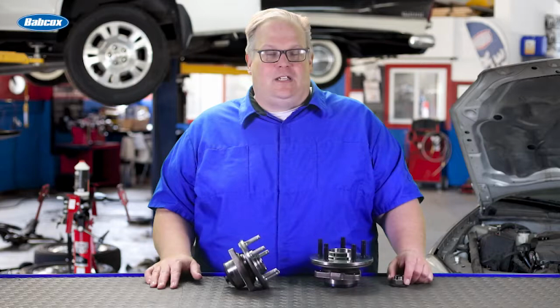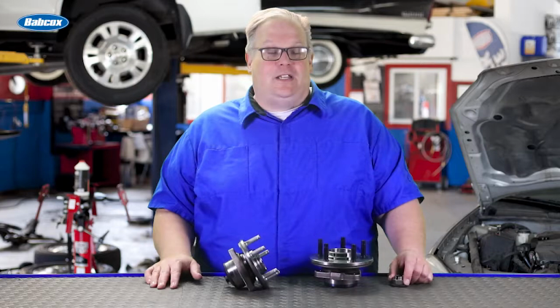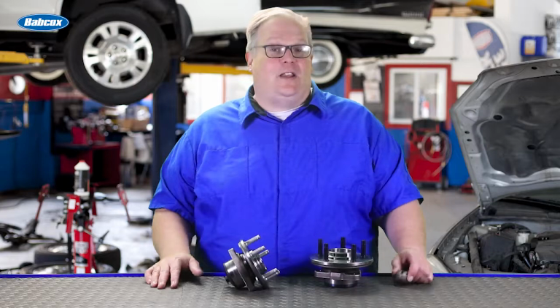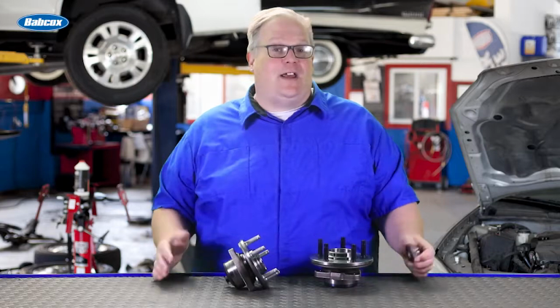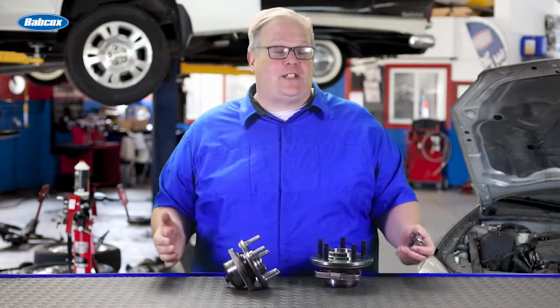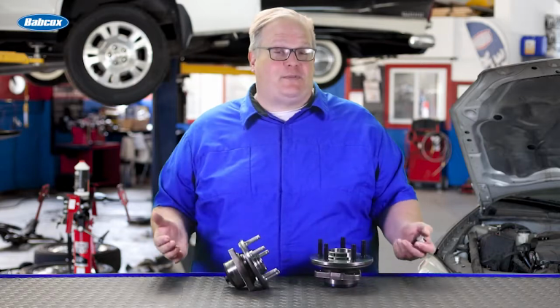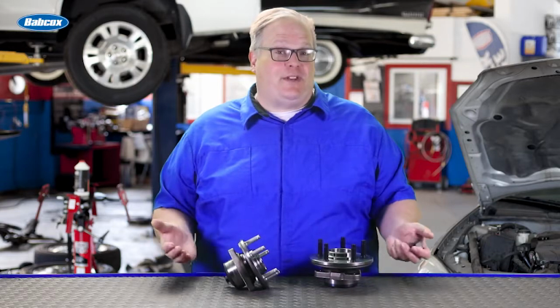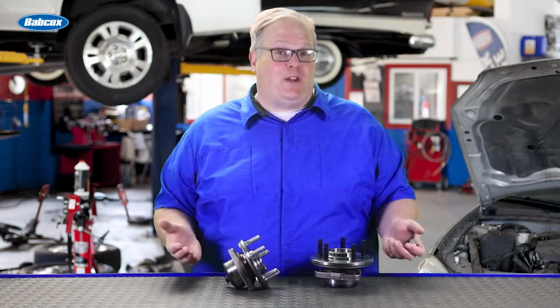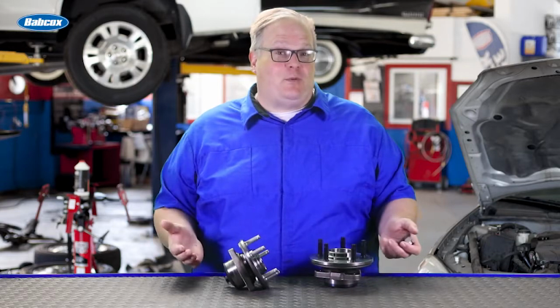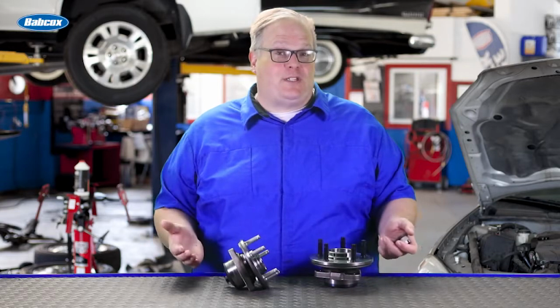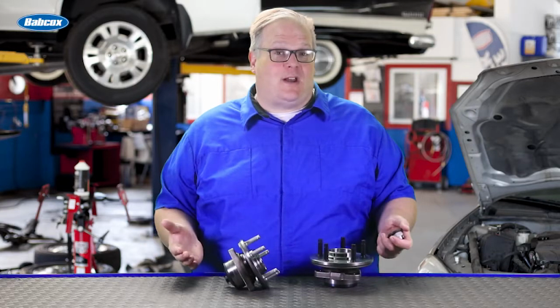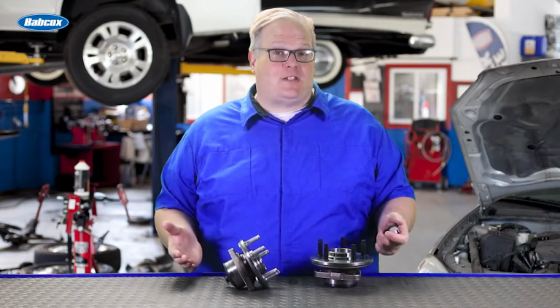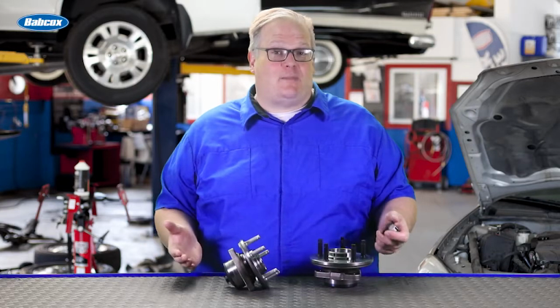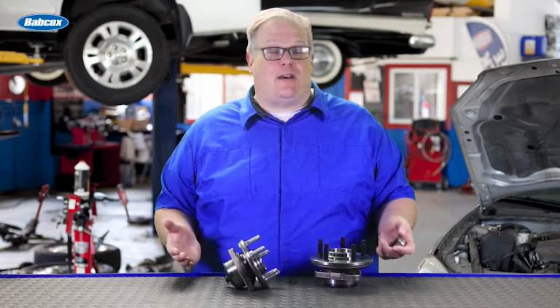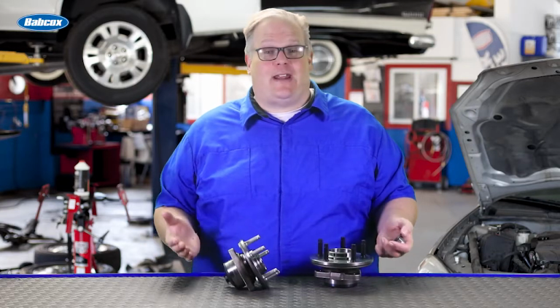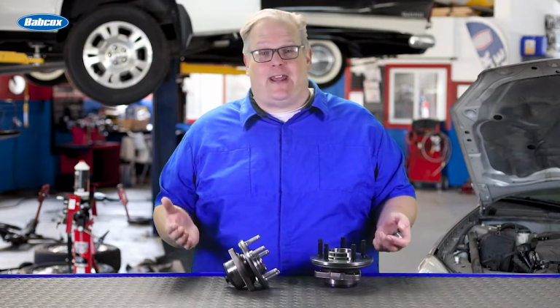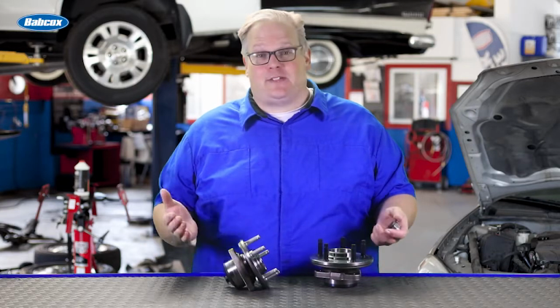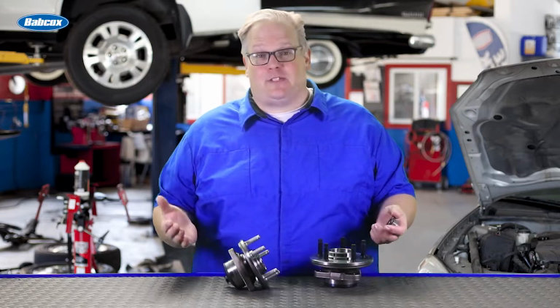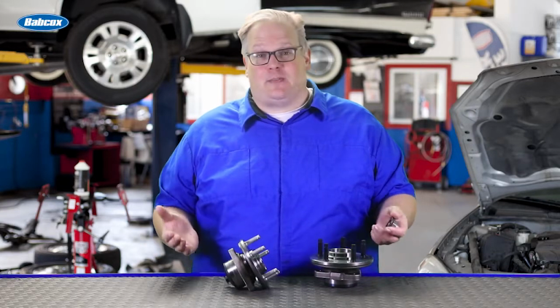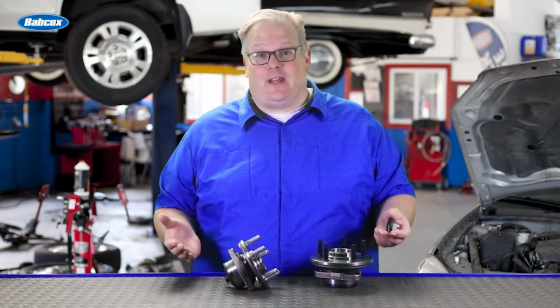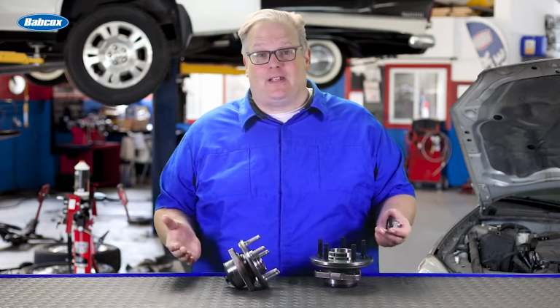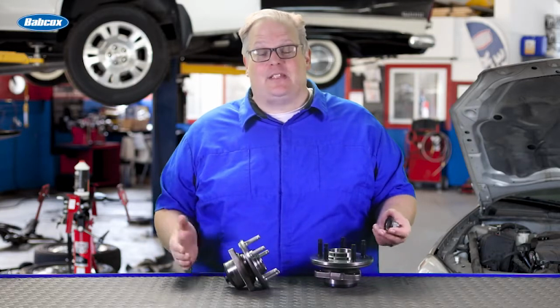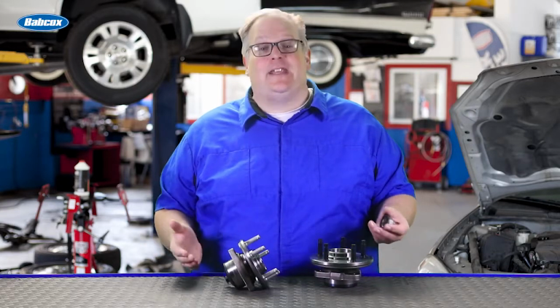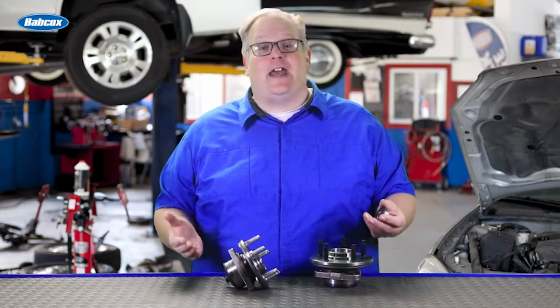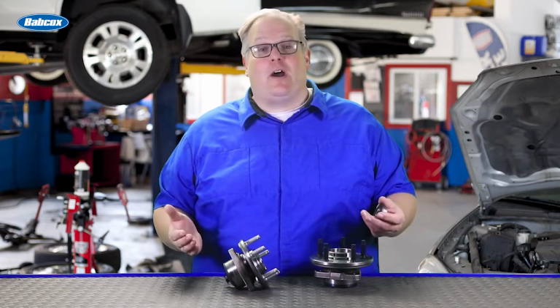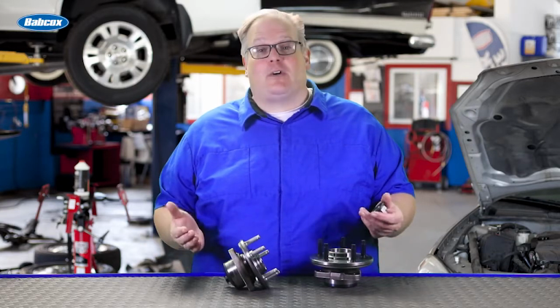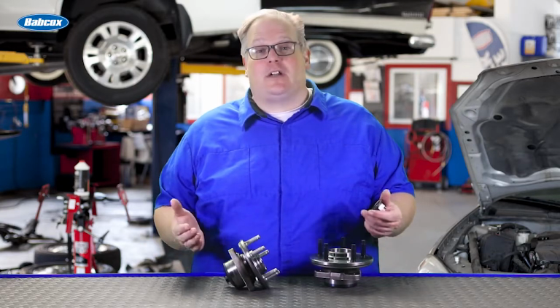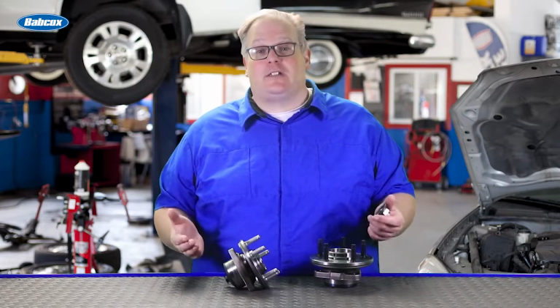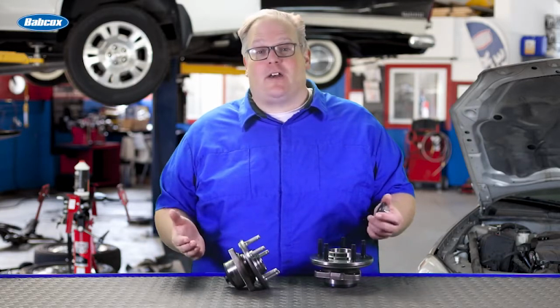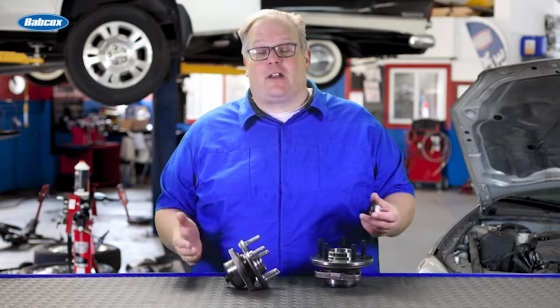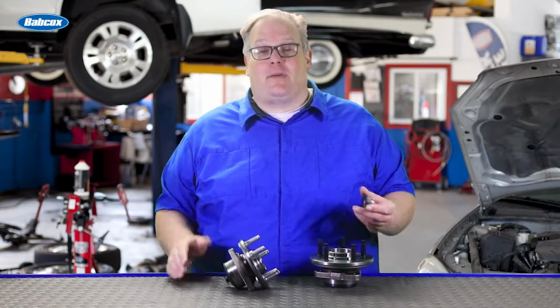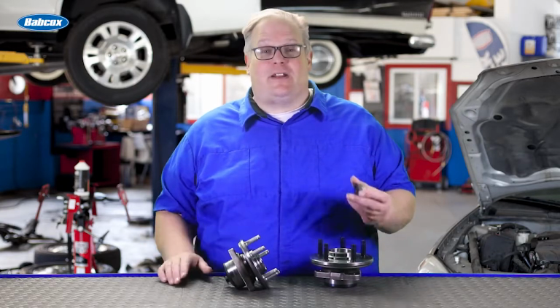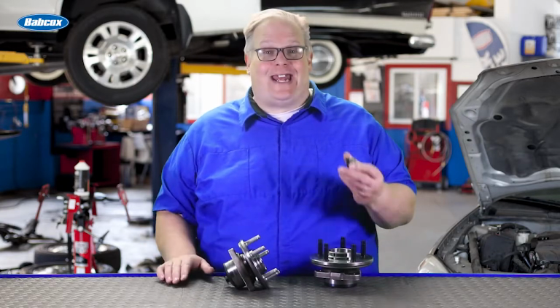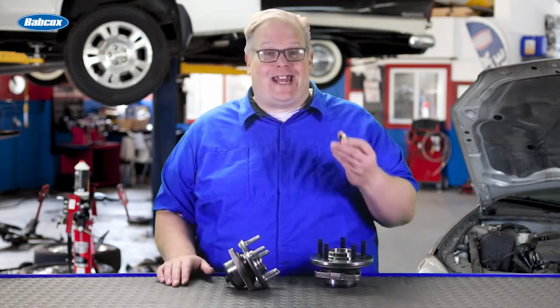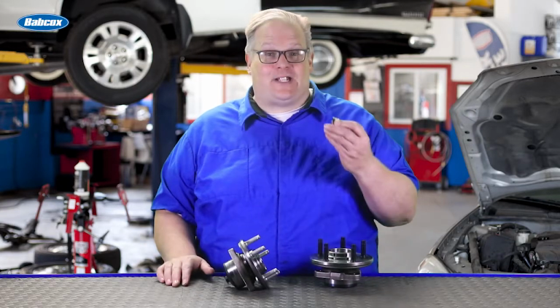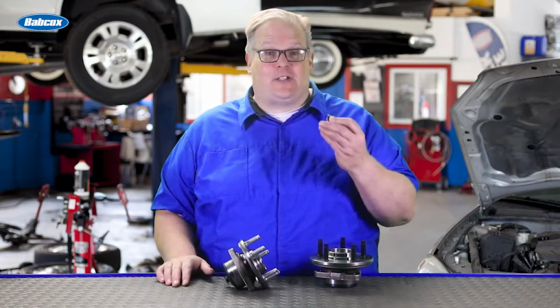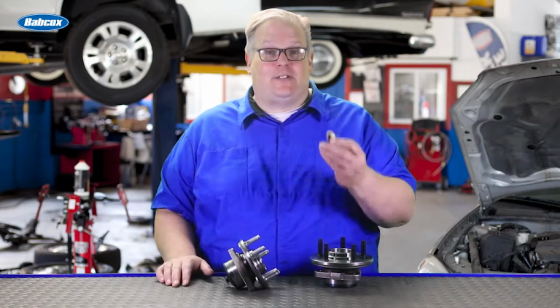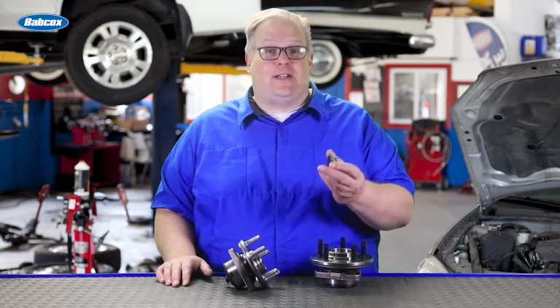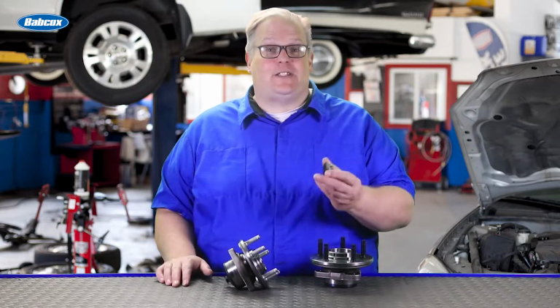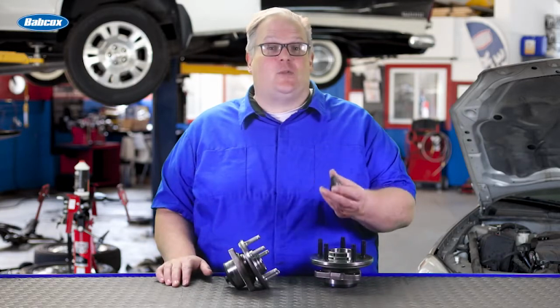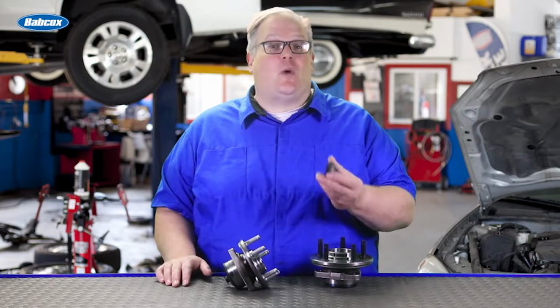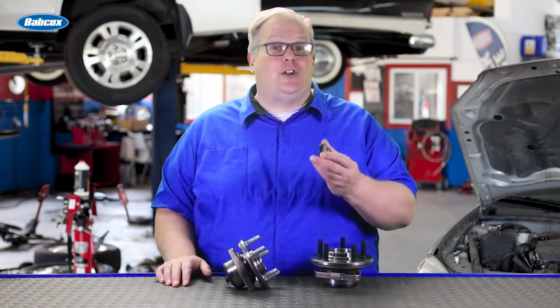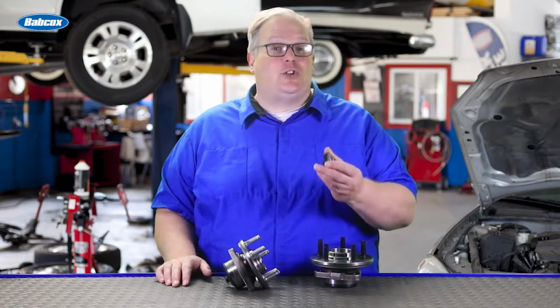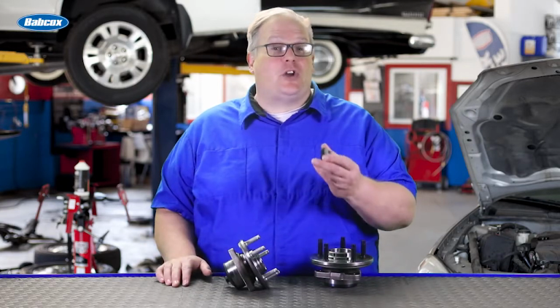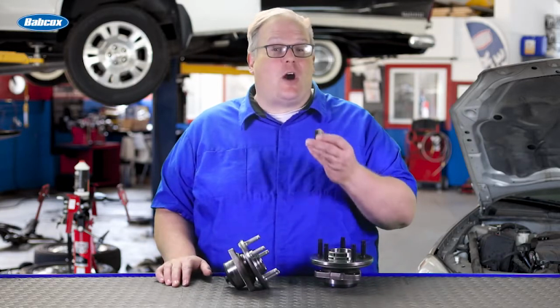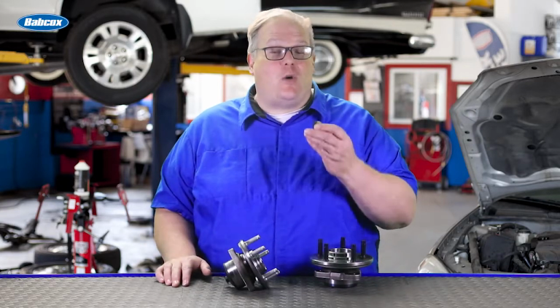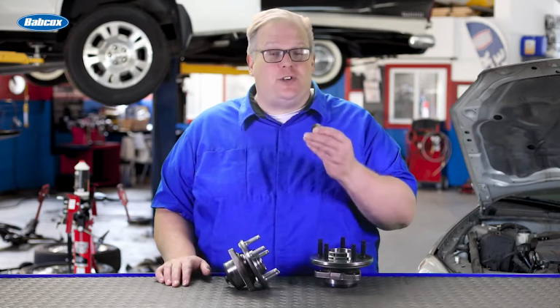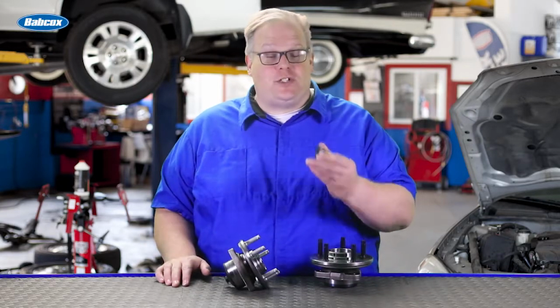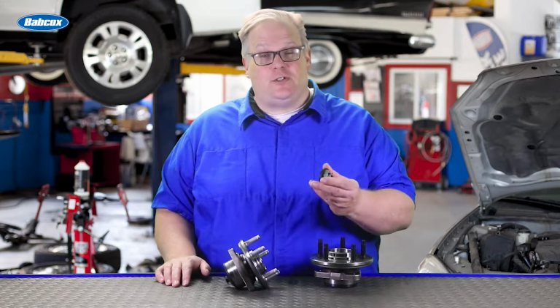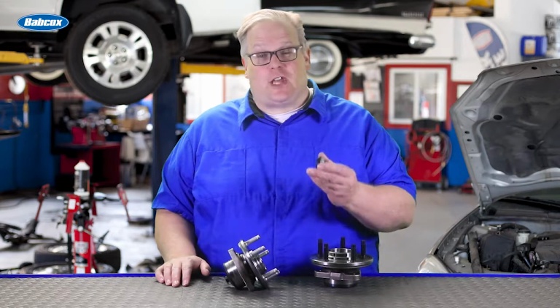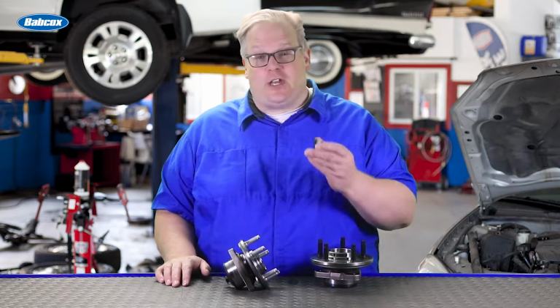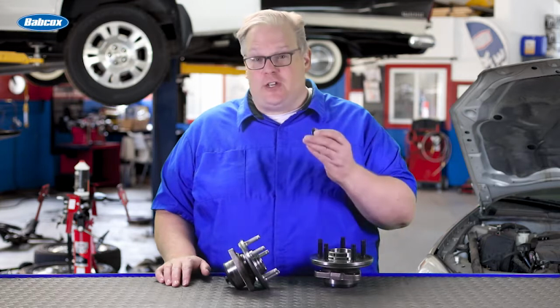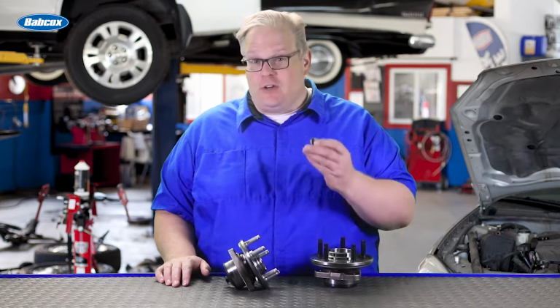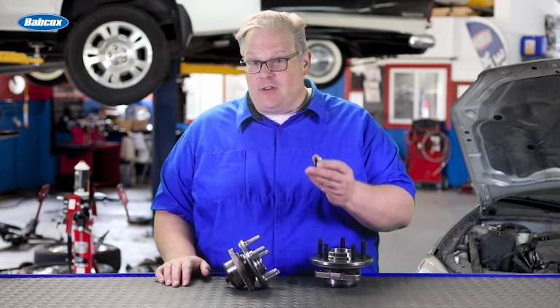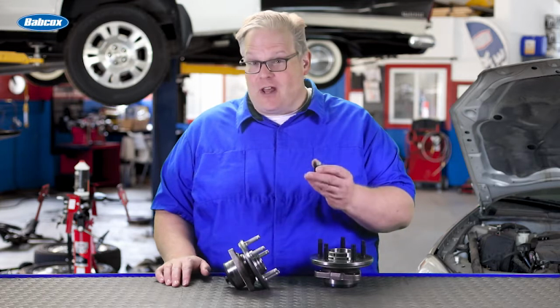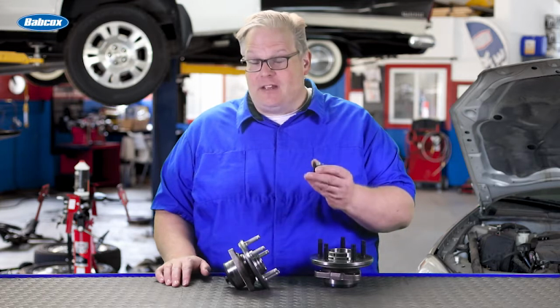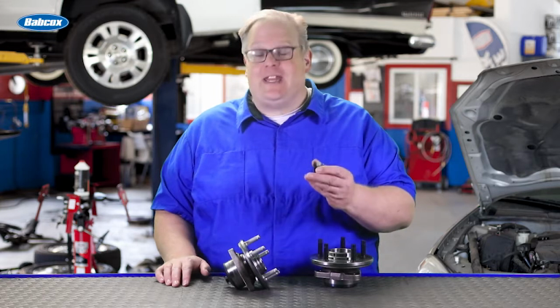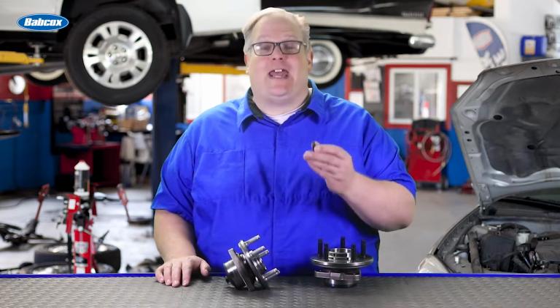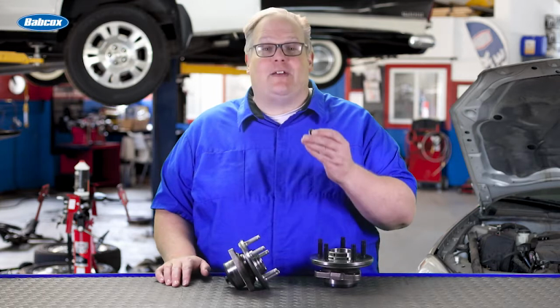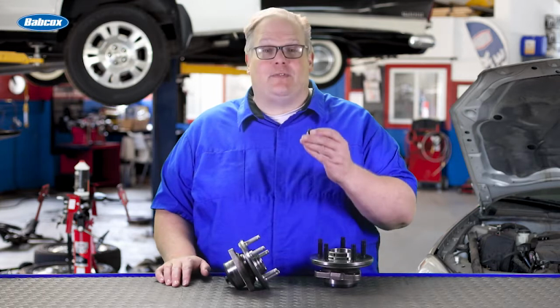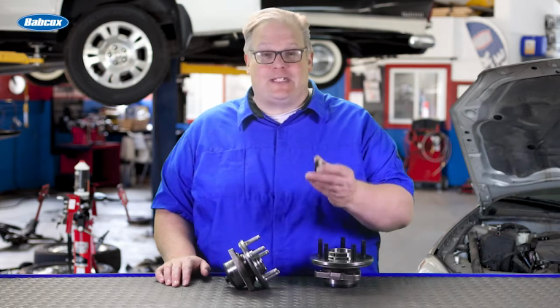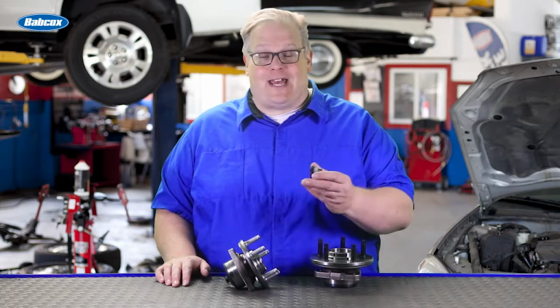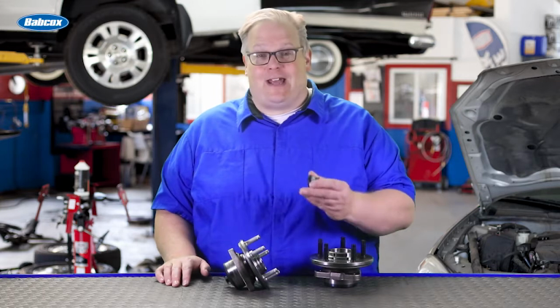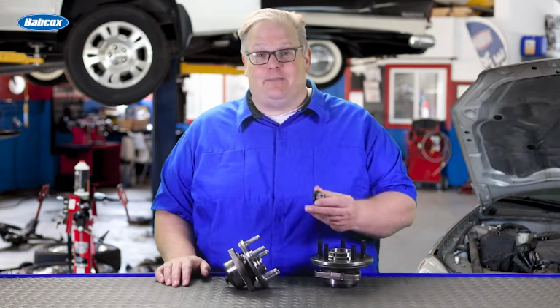In the last video we talked about axle splines. Now we're going to talk about axle nuts and why you should always use a new nut every time.